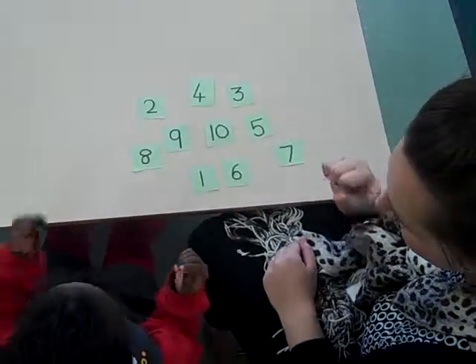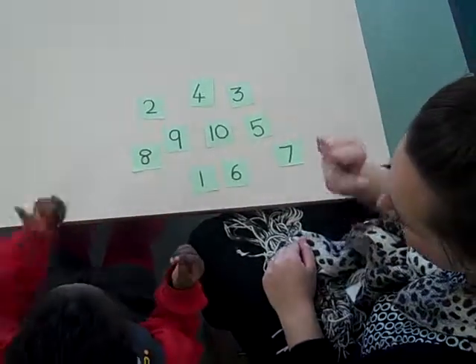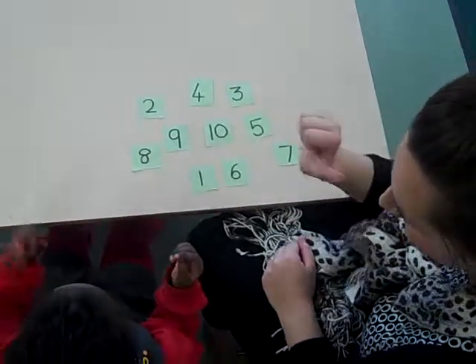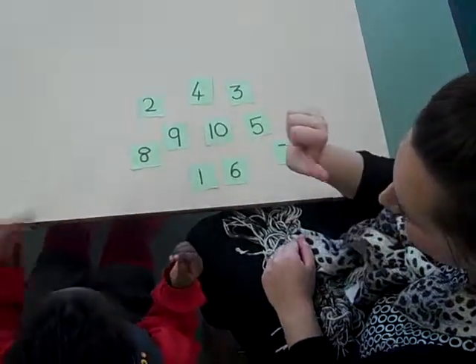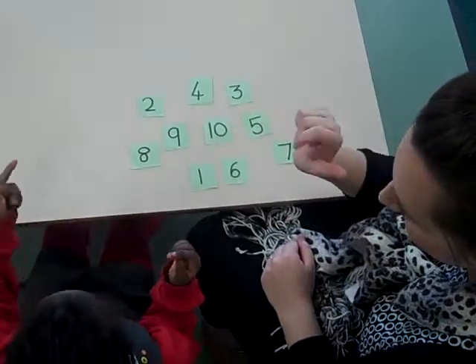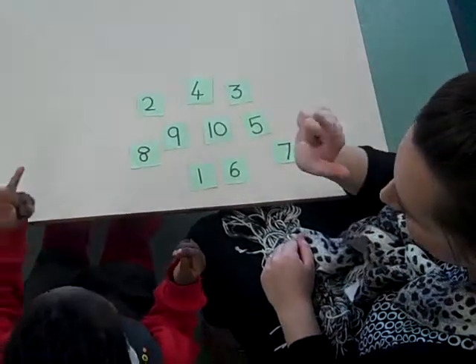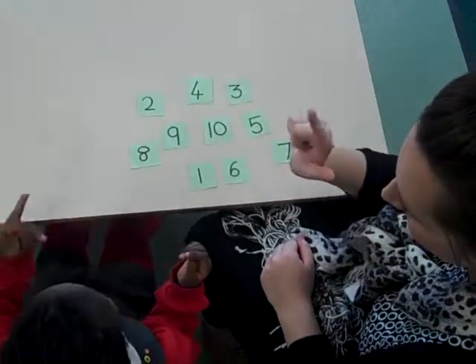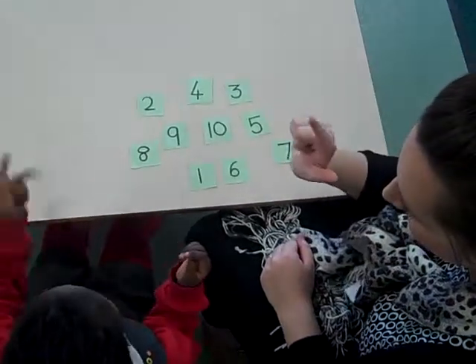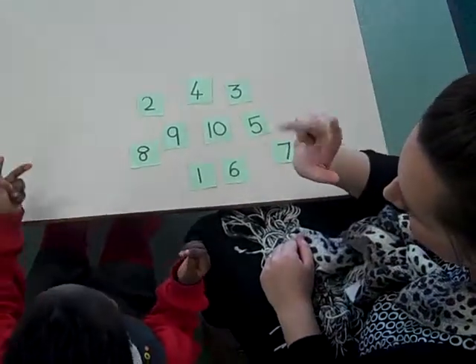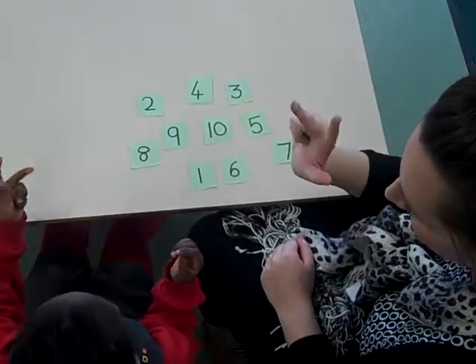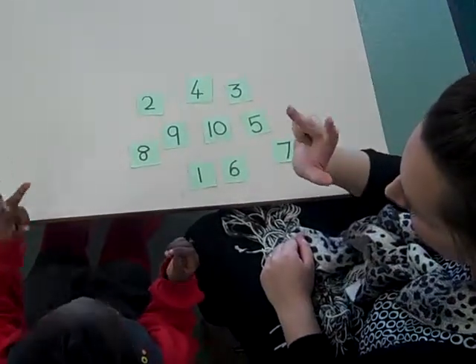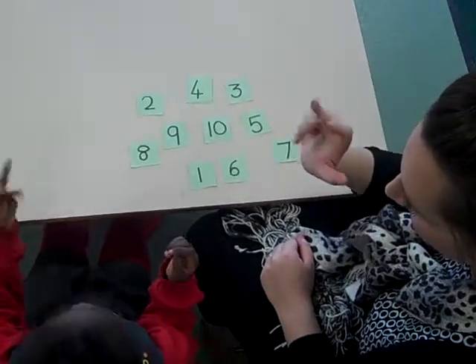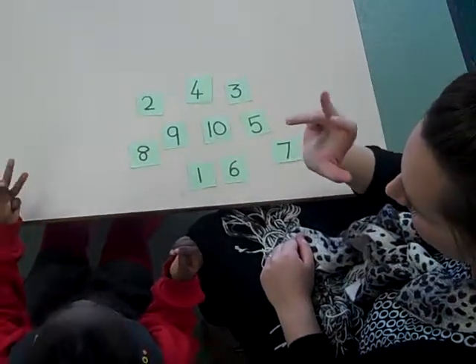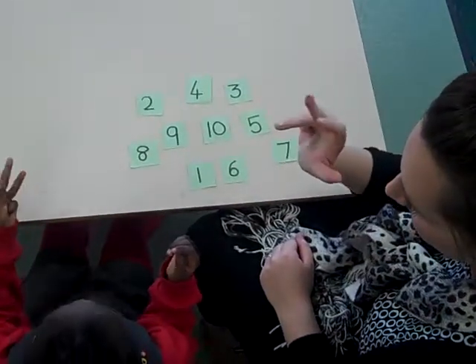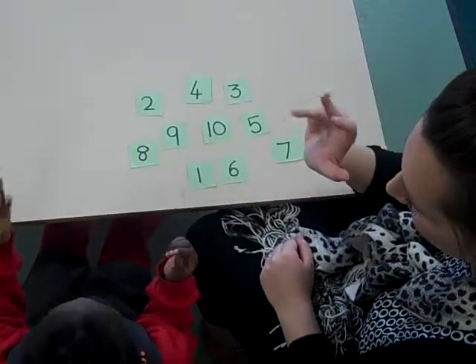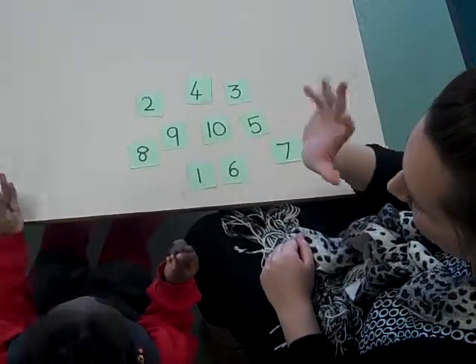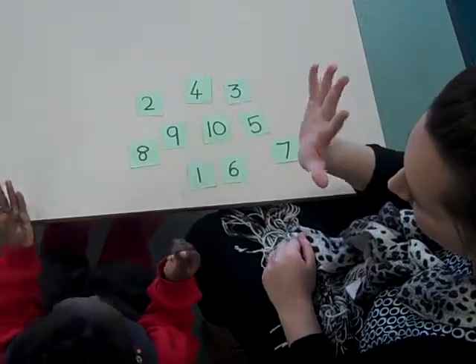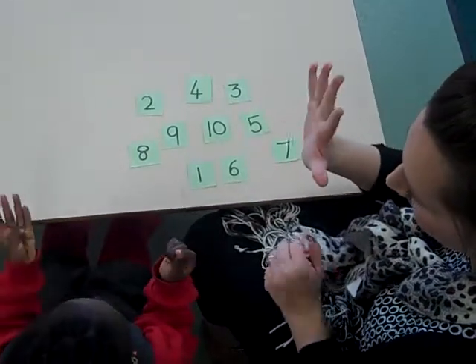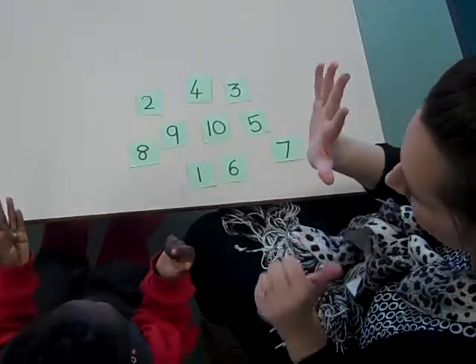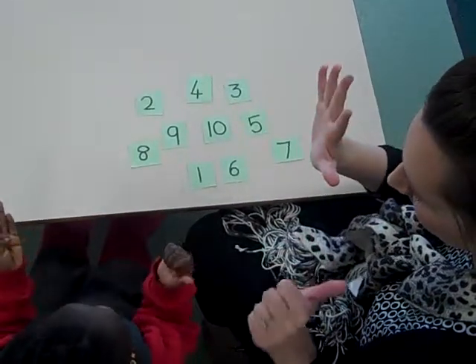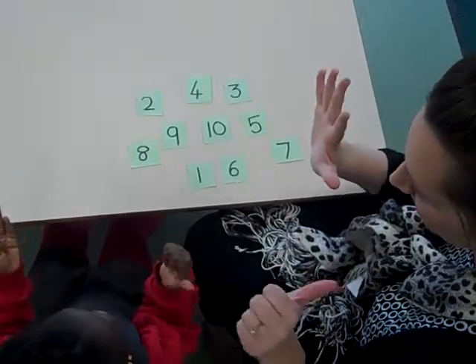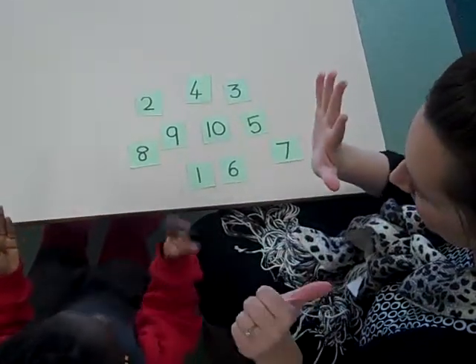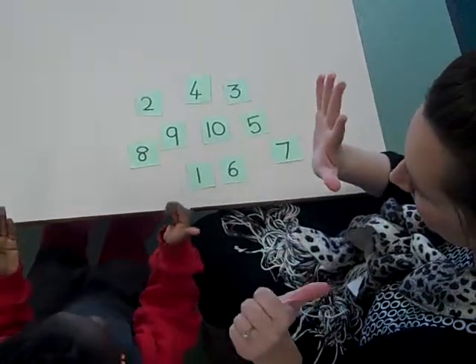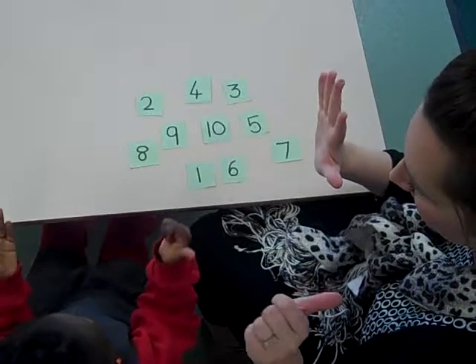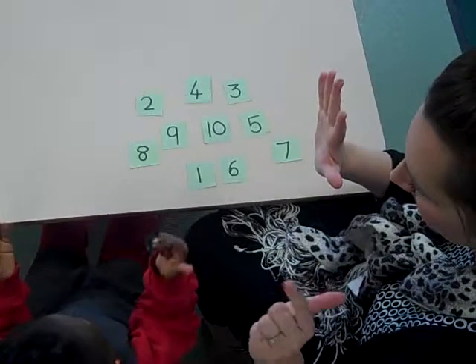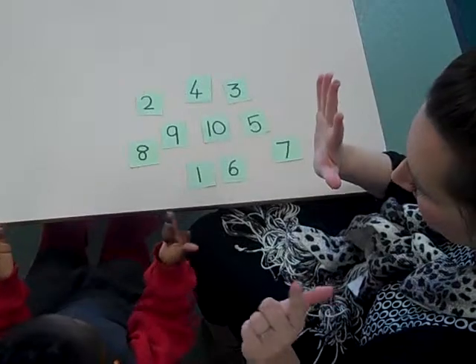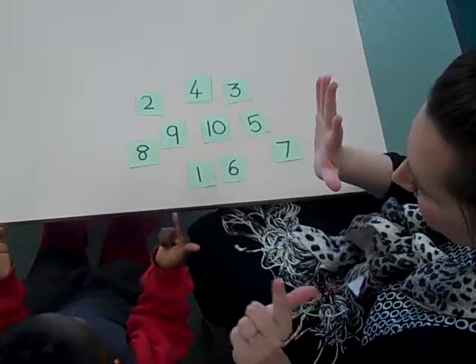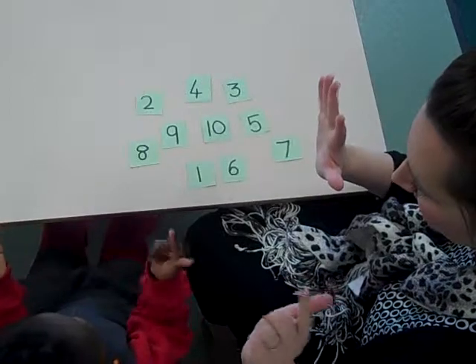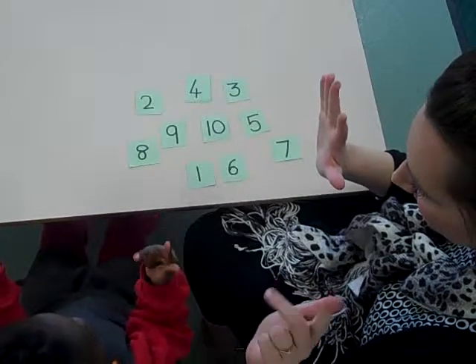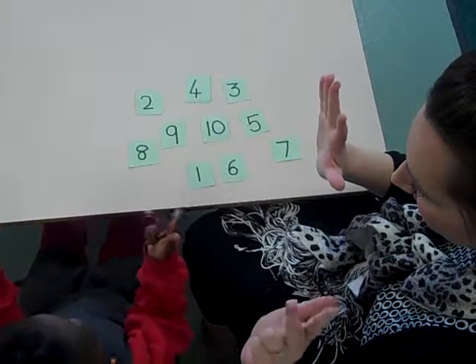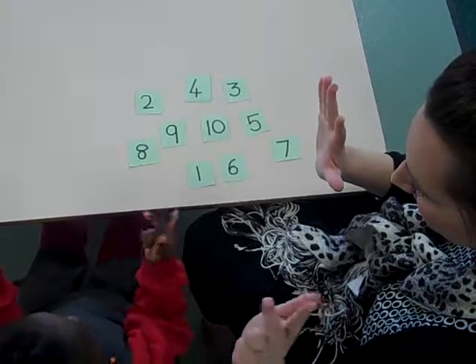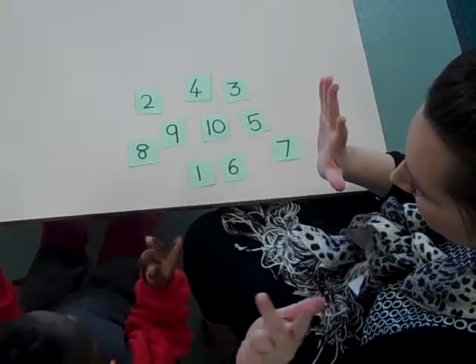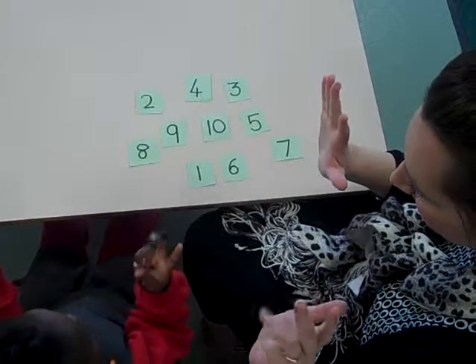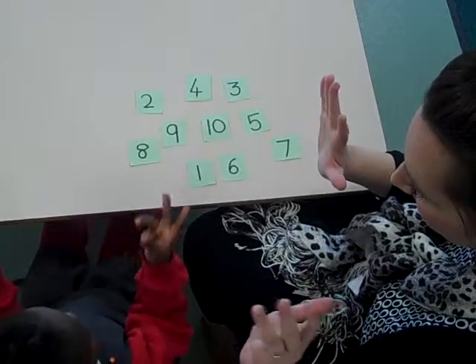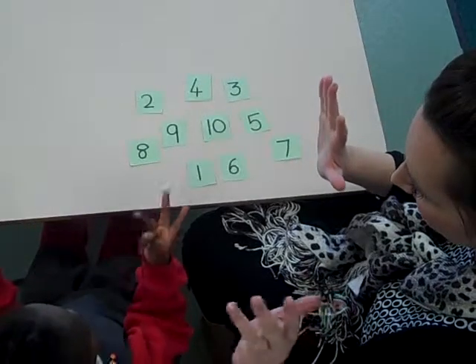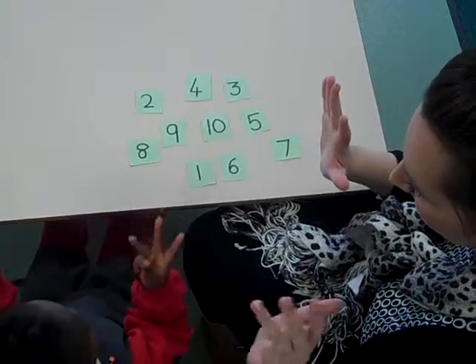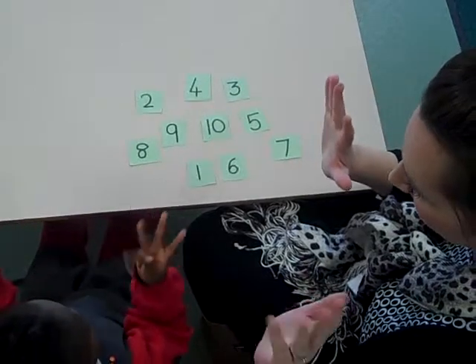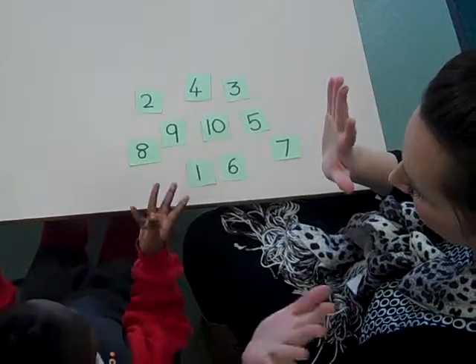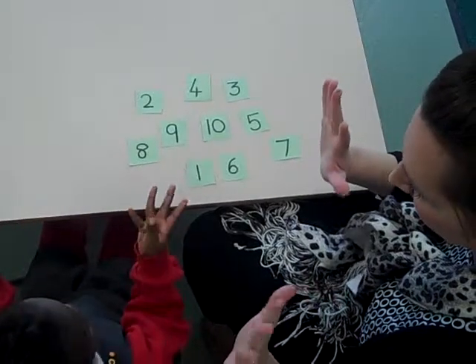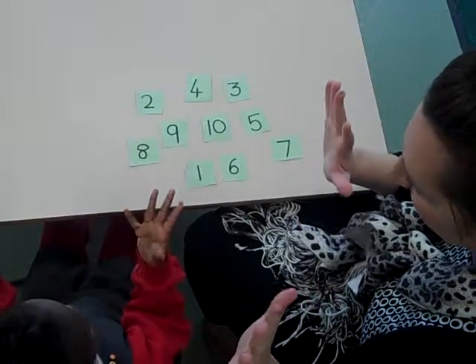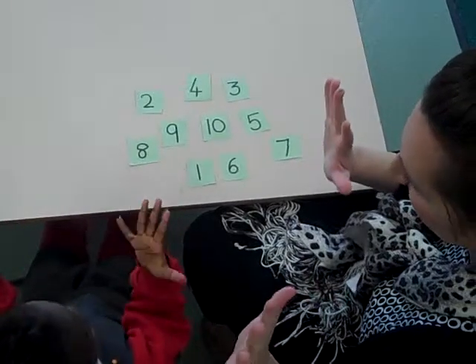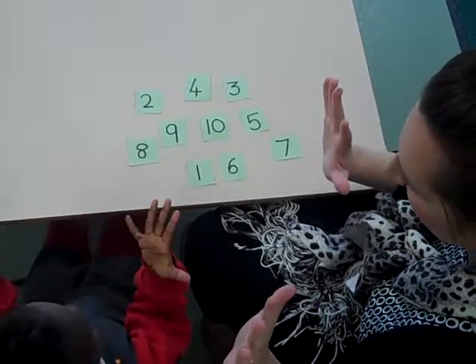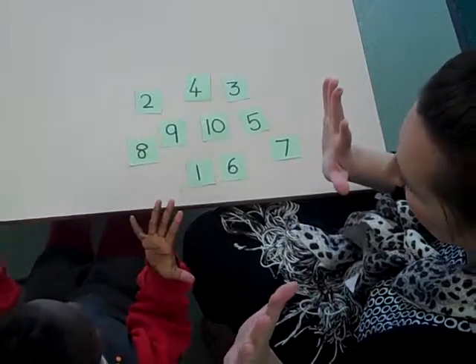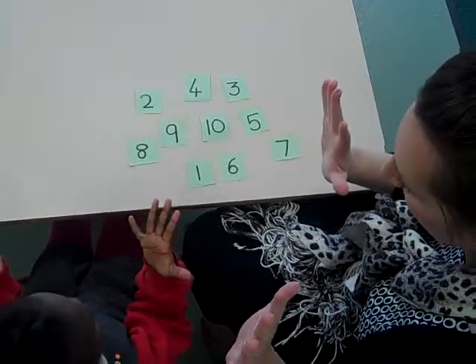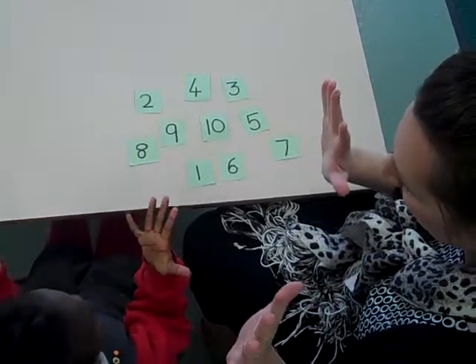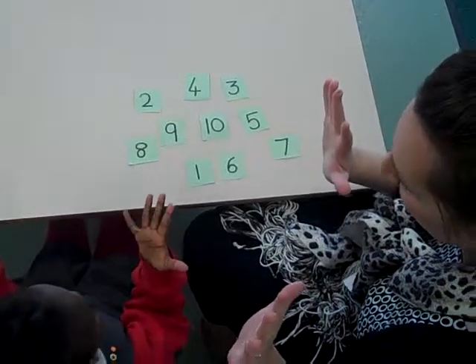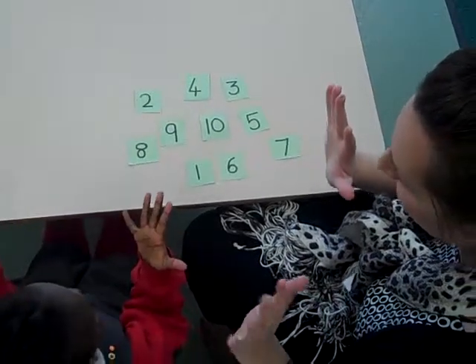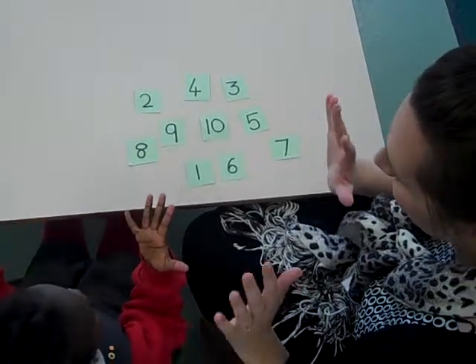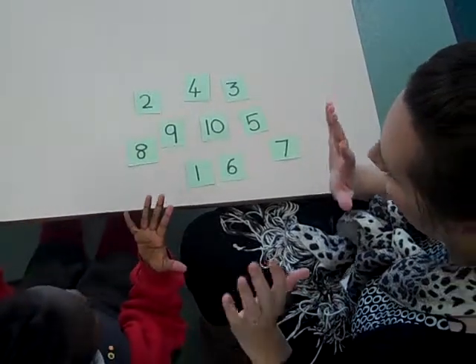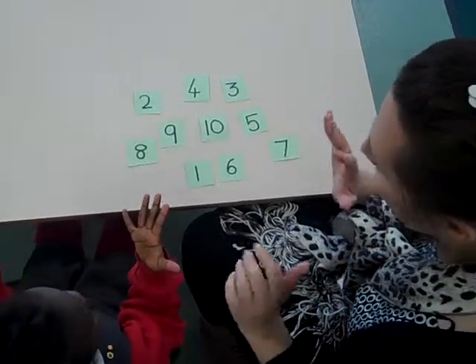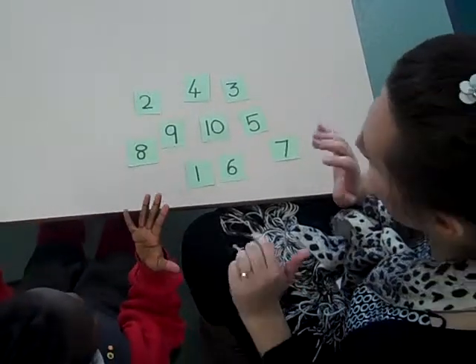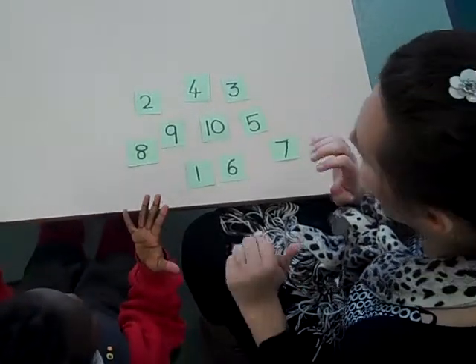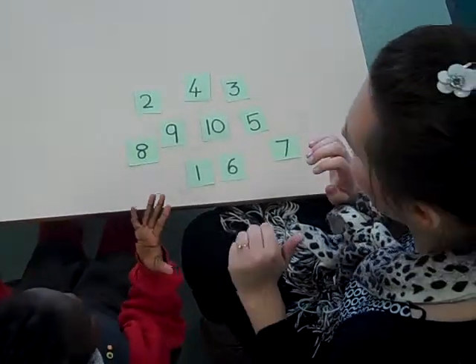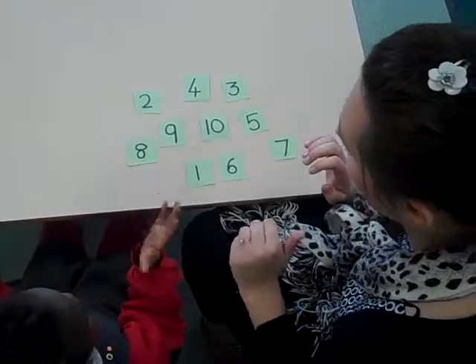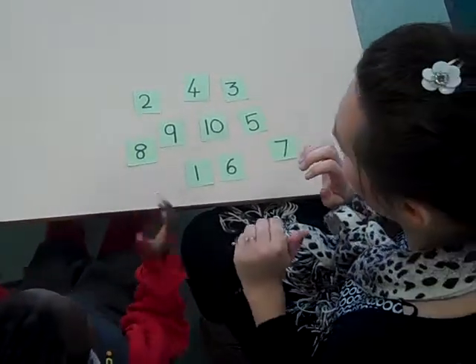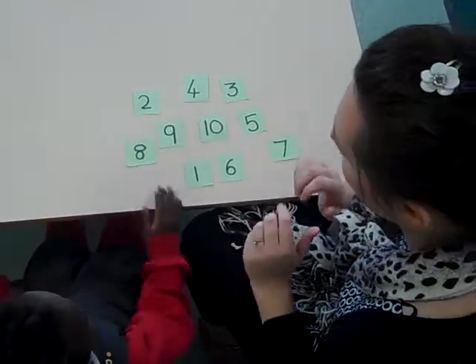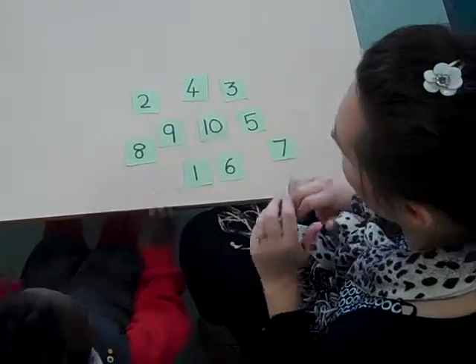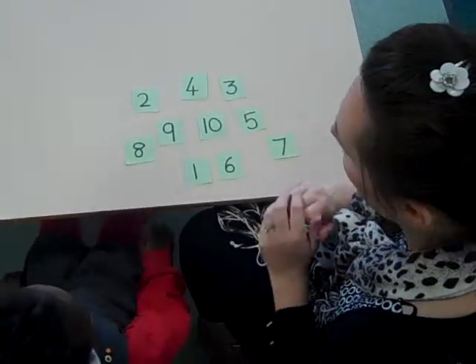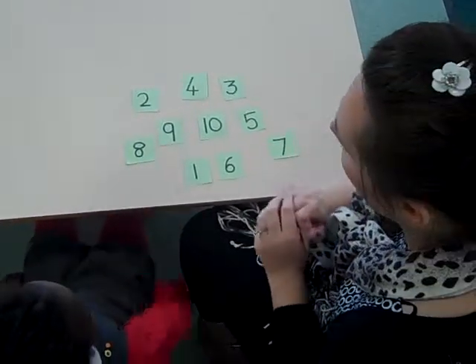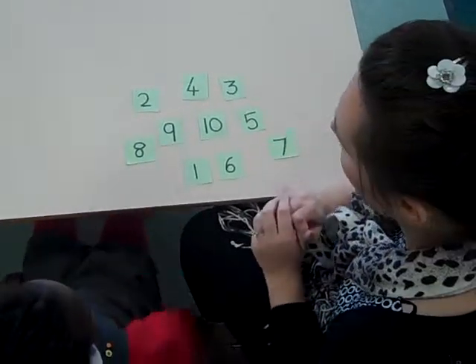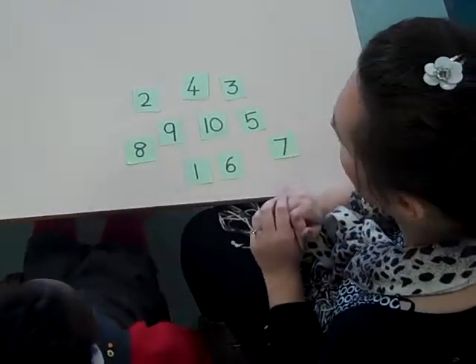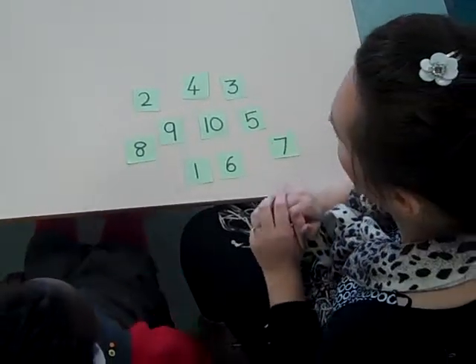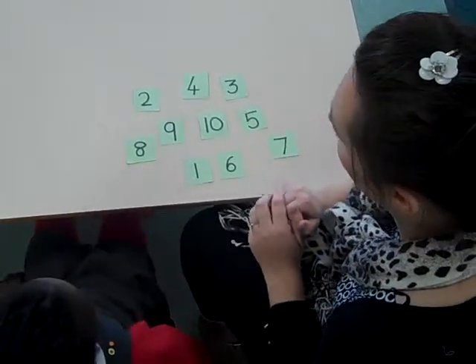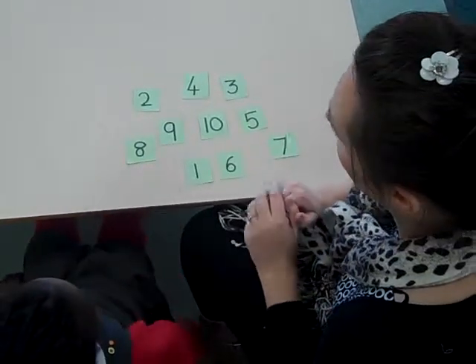1, 2, 3, 4, 5, 6, 7, 8, 9, 10. Fantastic, excellent, Vicky.